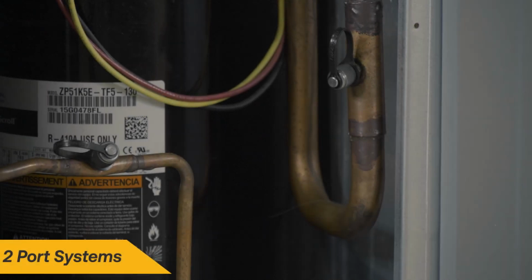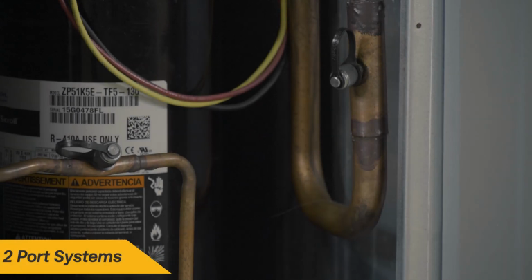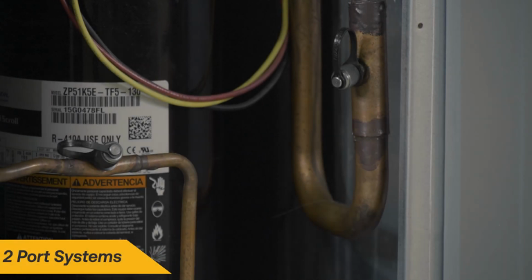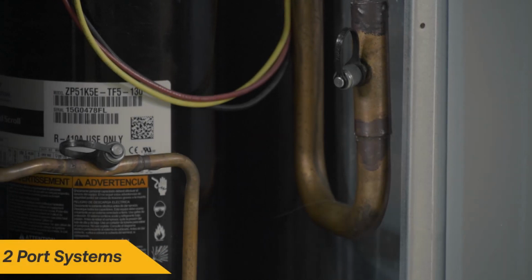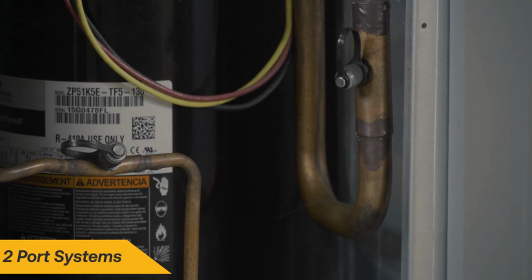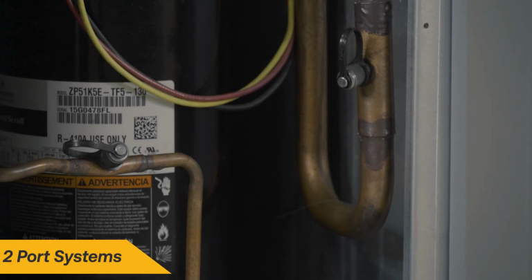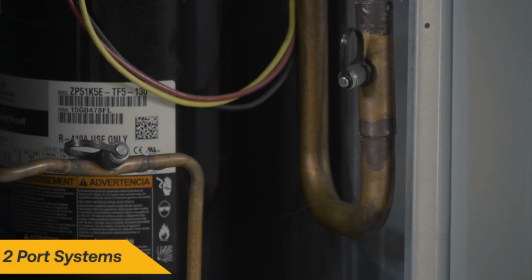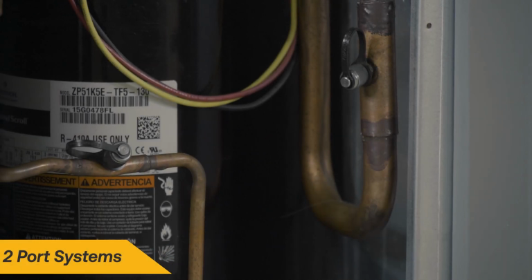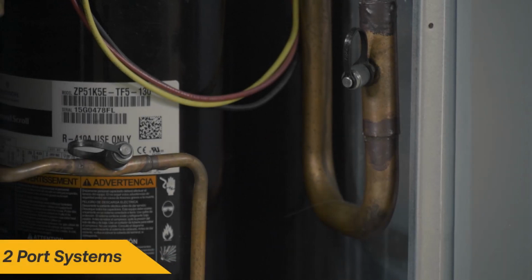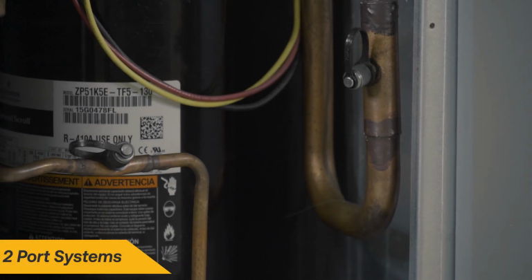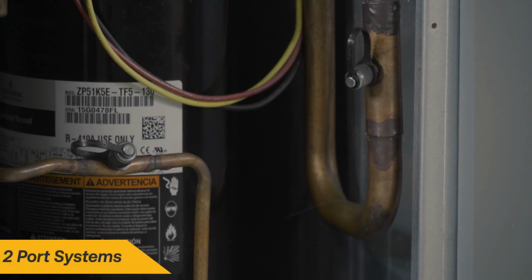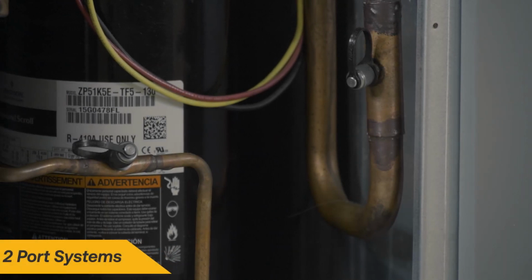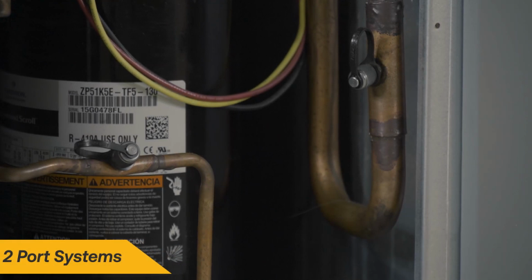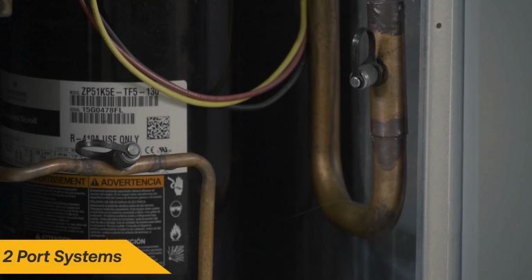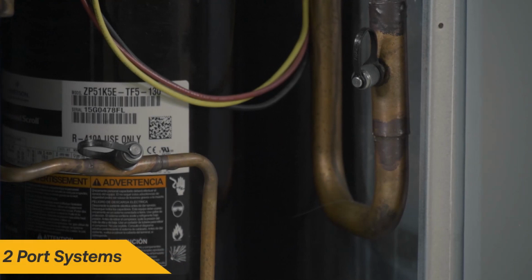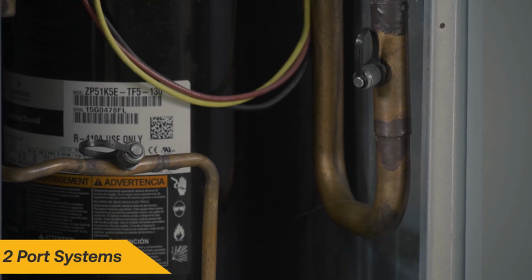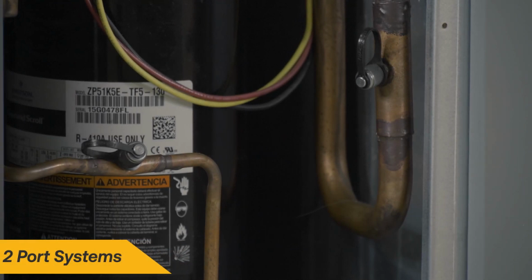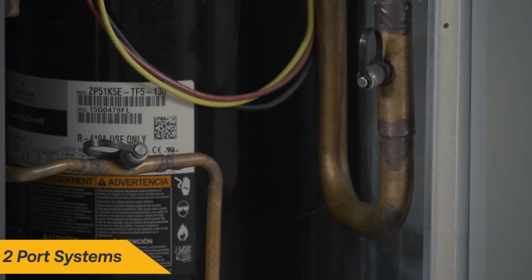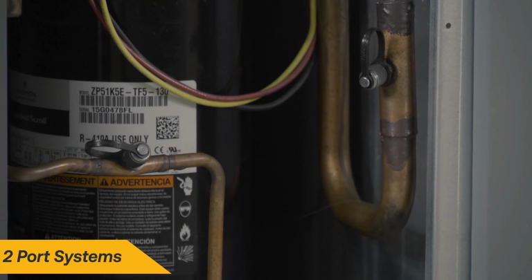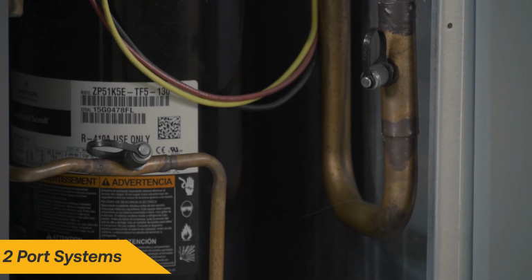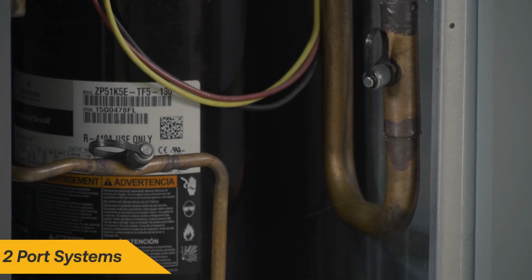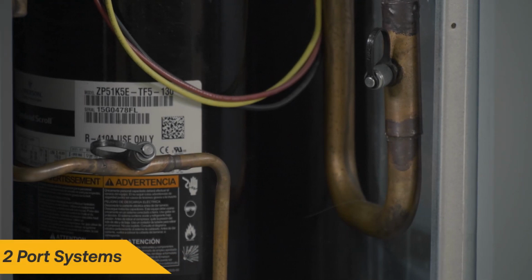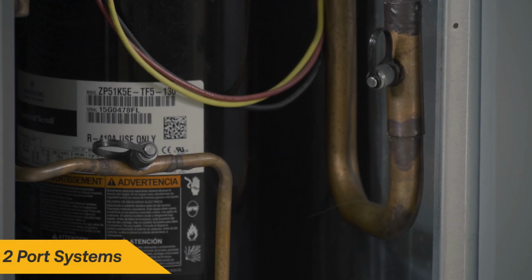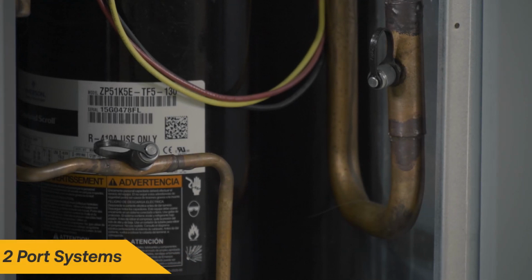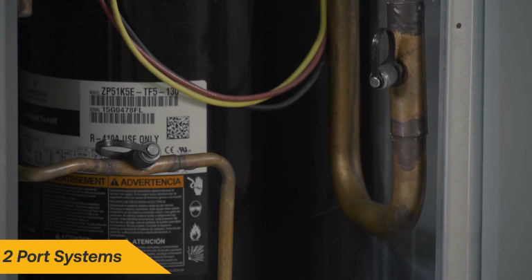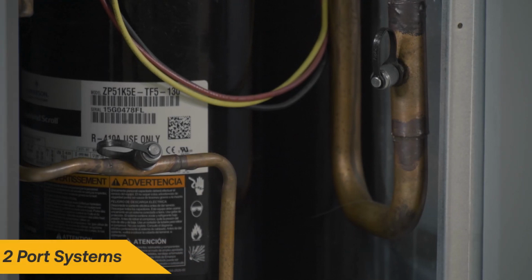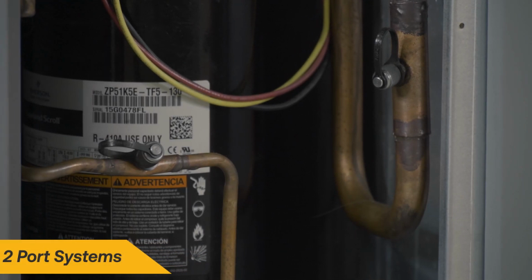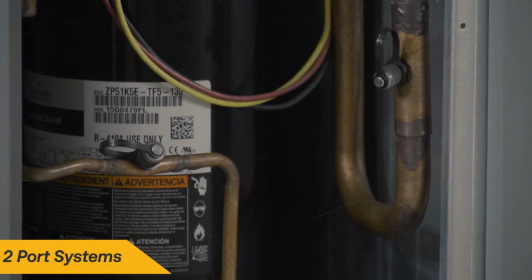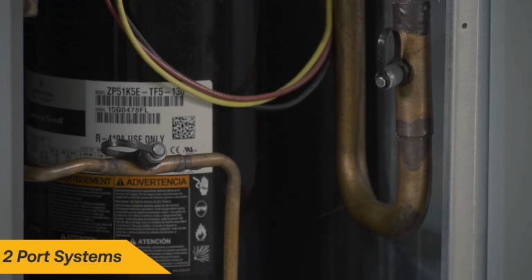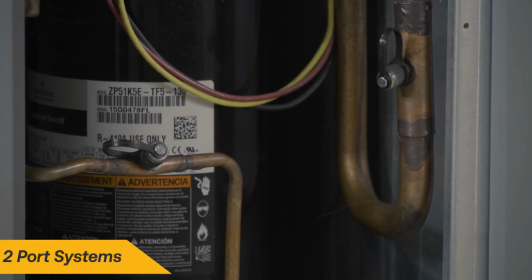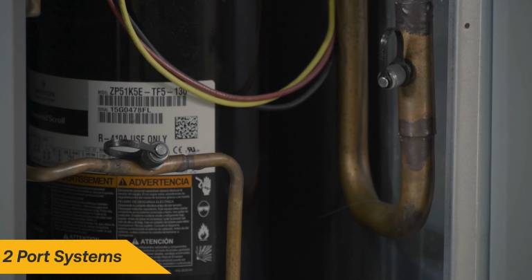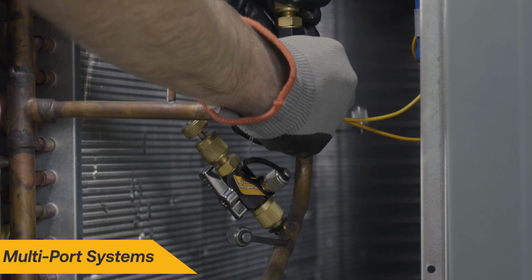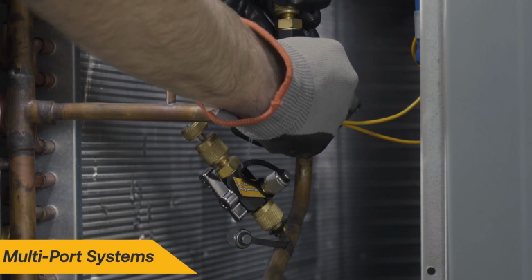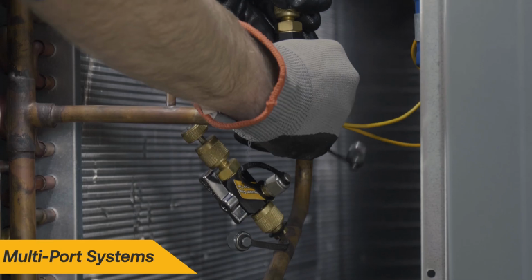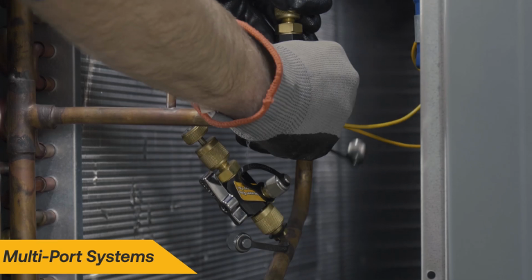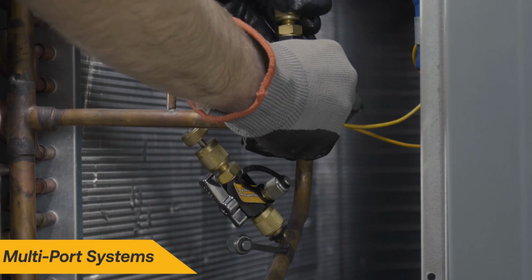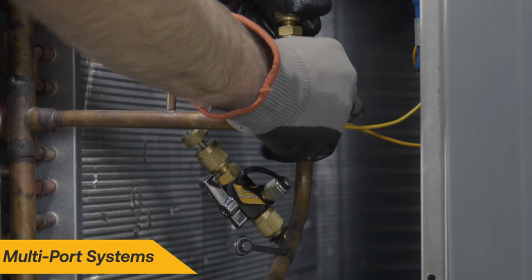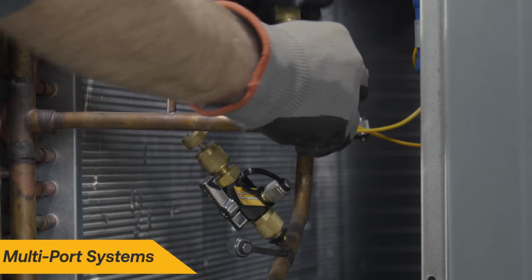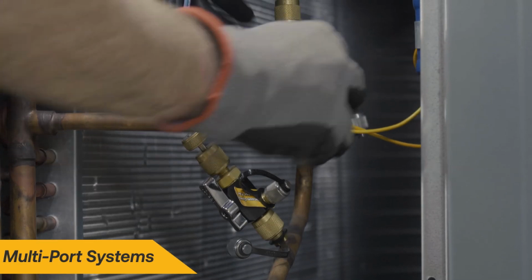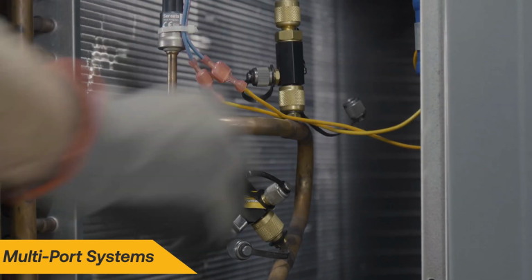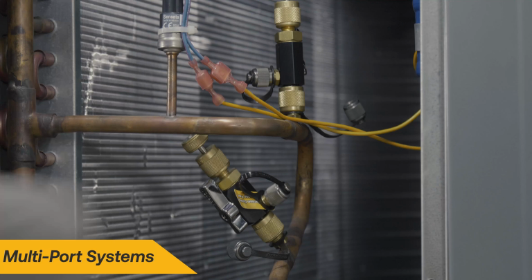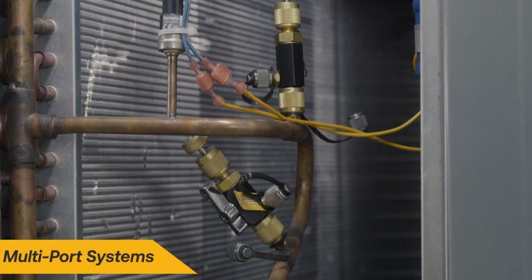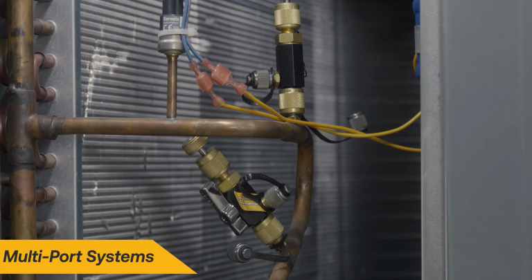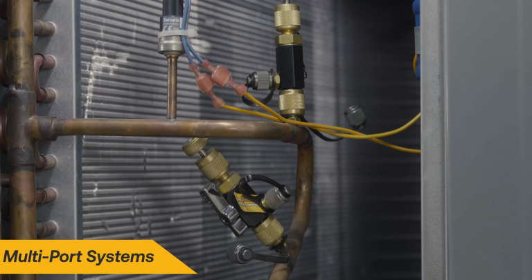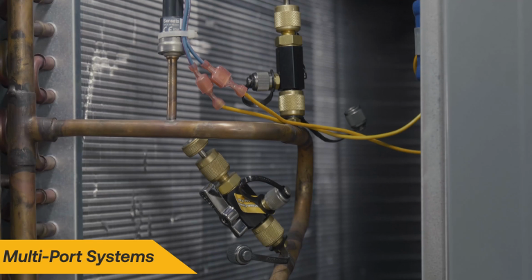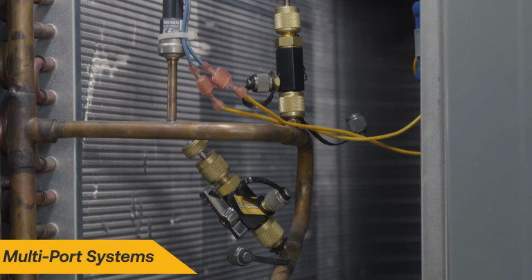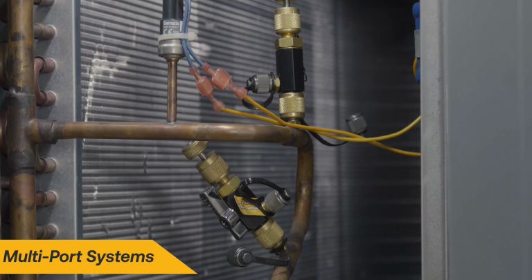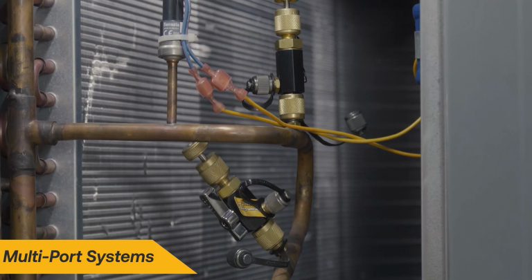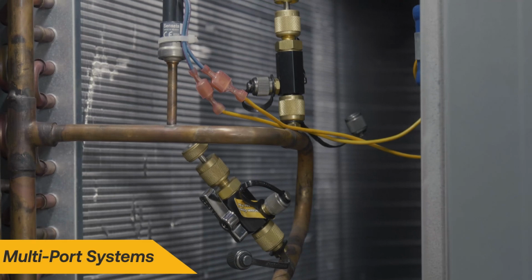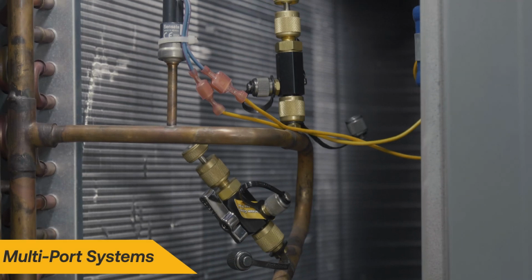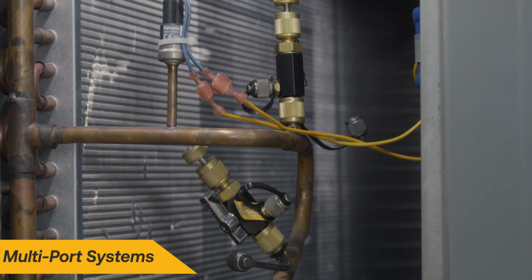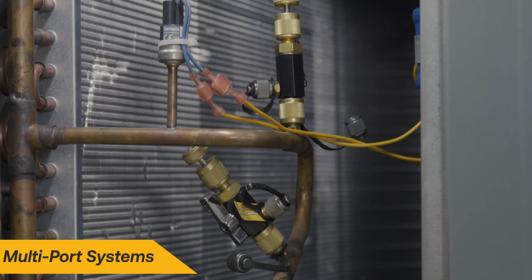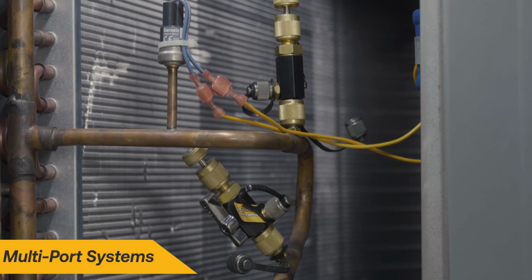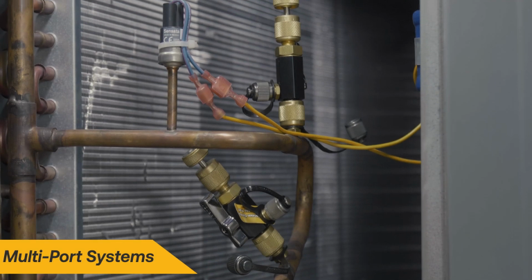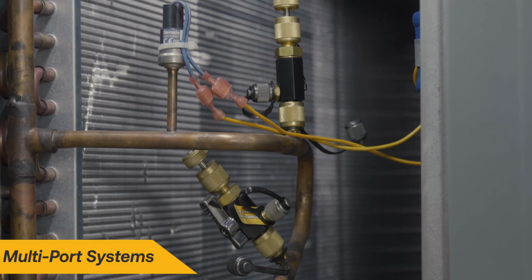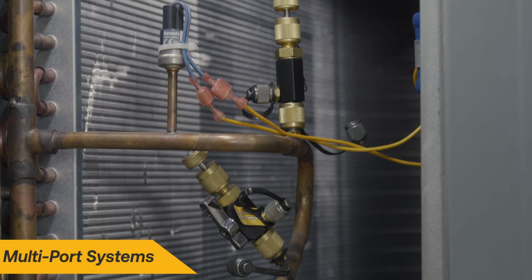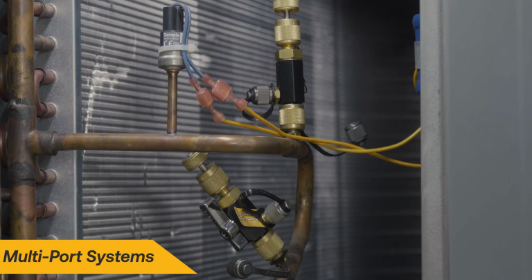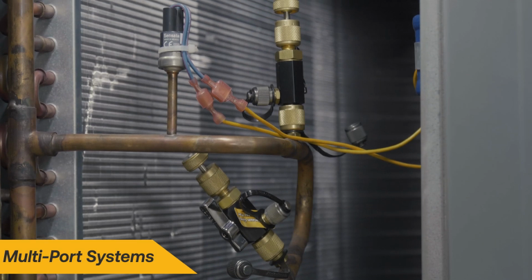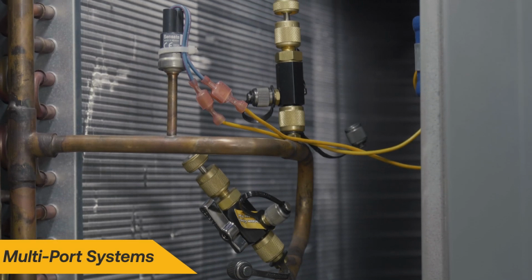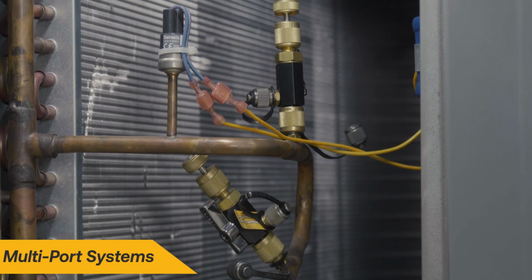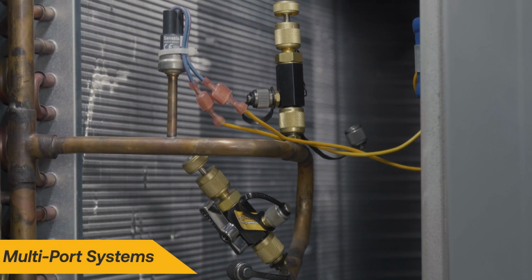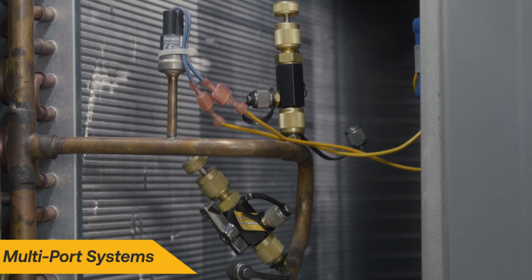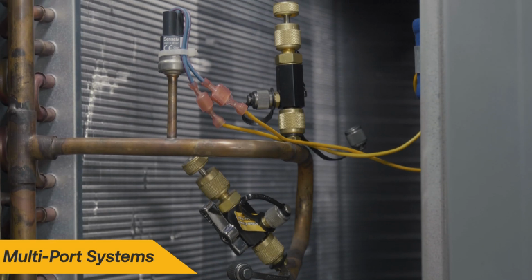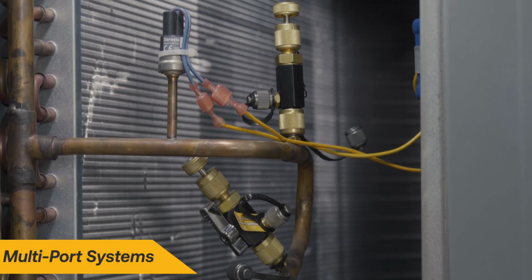In this video, we will cover two-port systems and multi-port systems, as the setups will differ slightly.